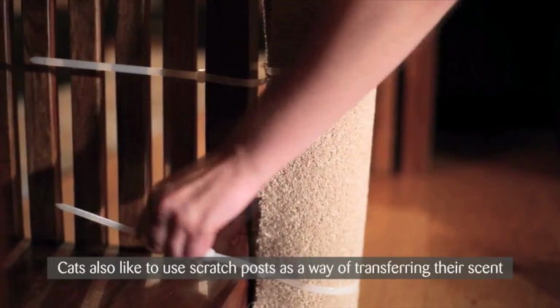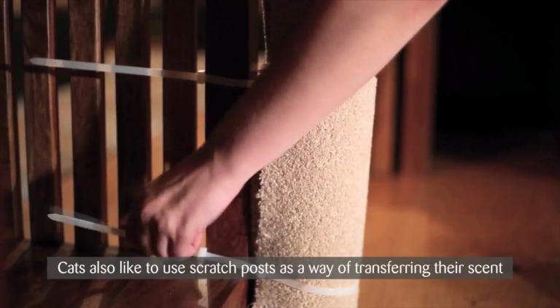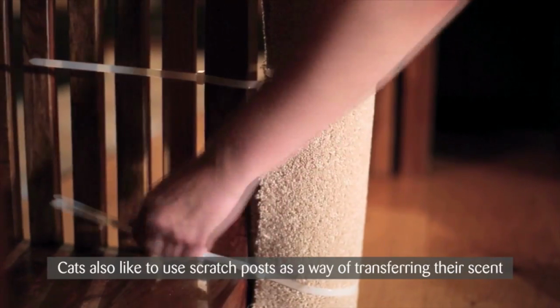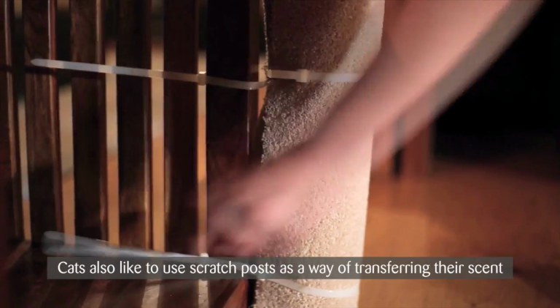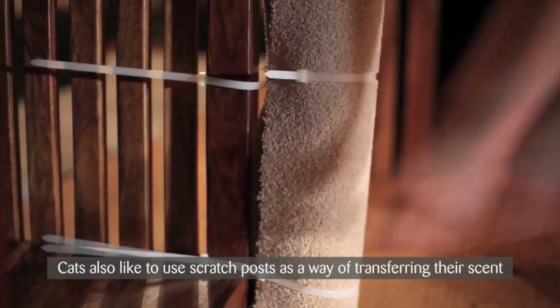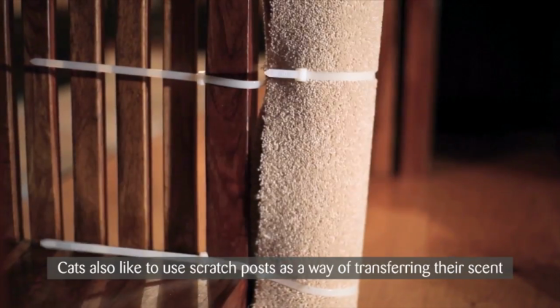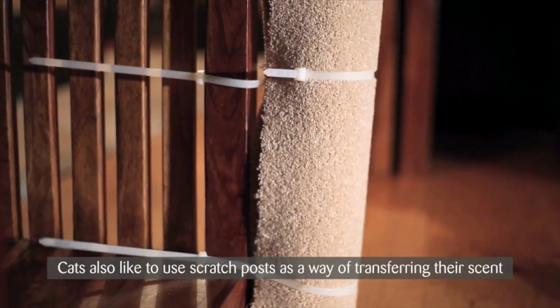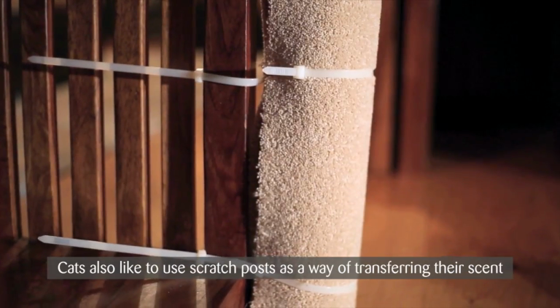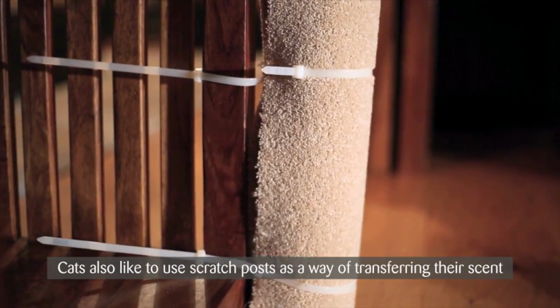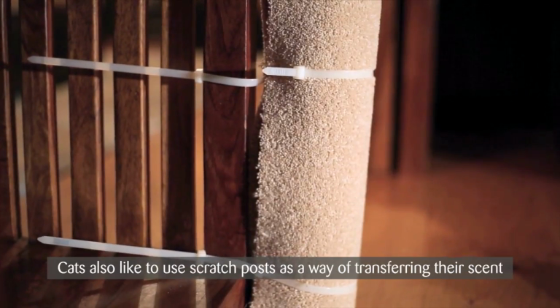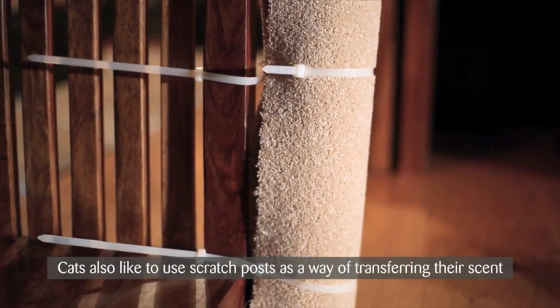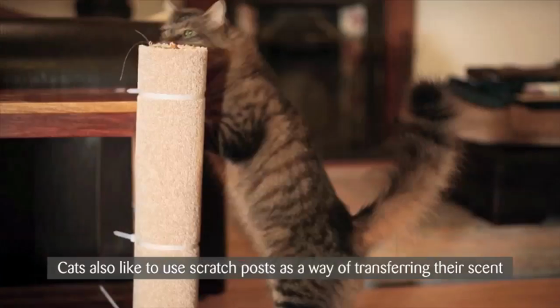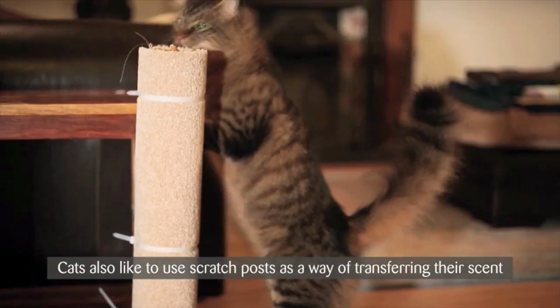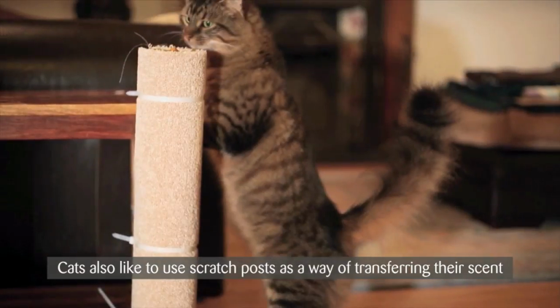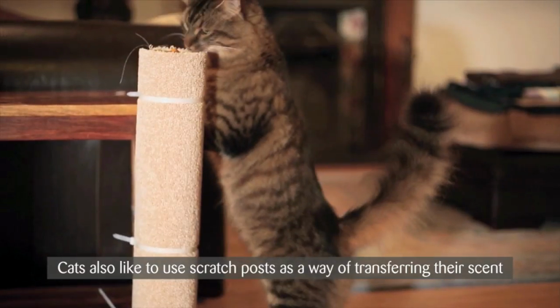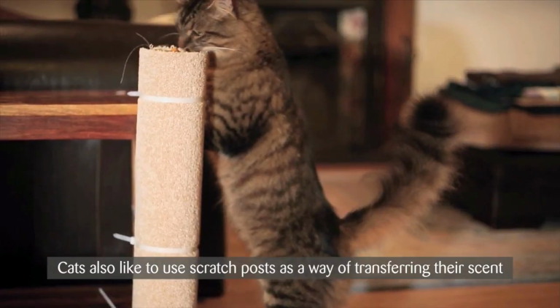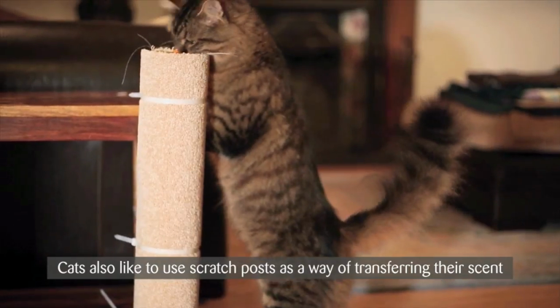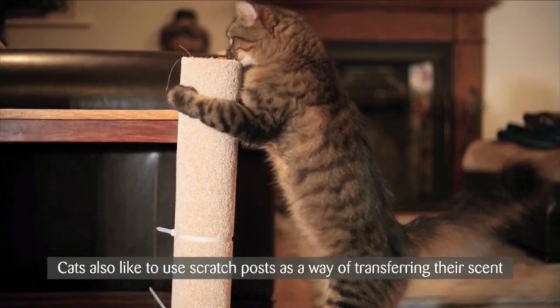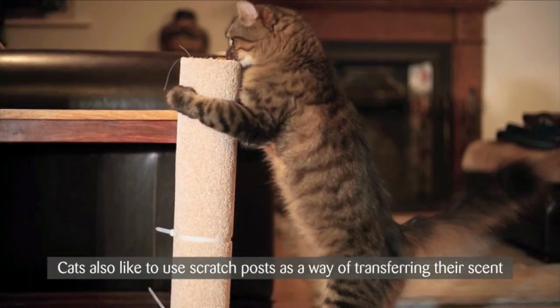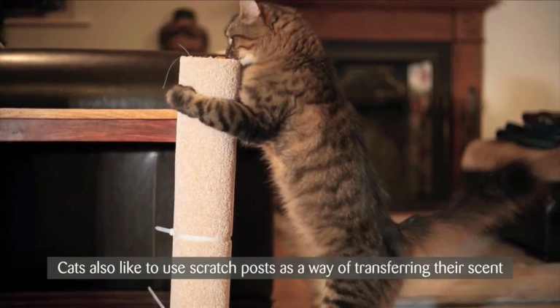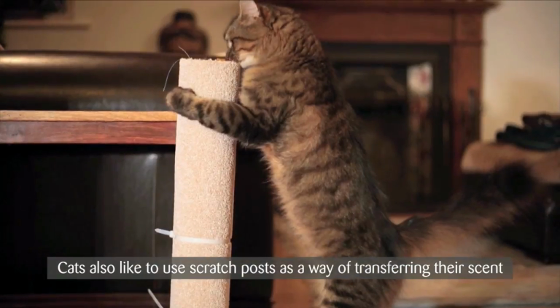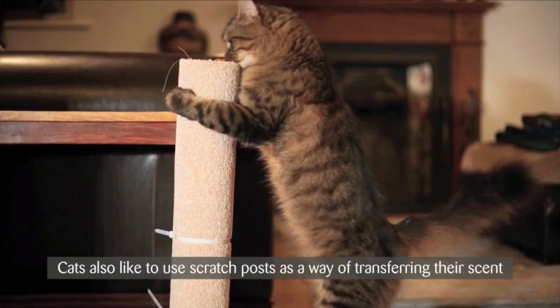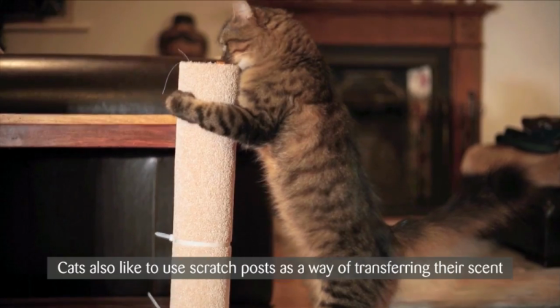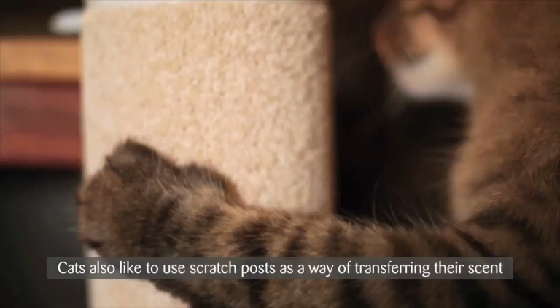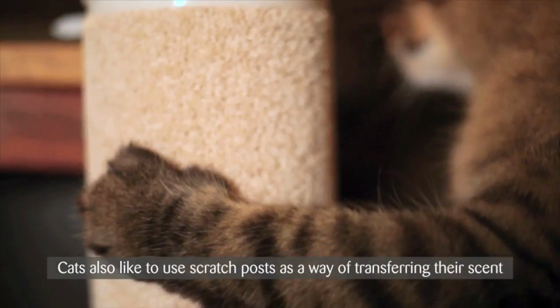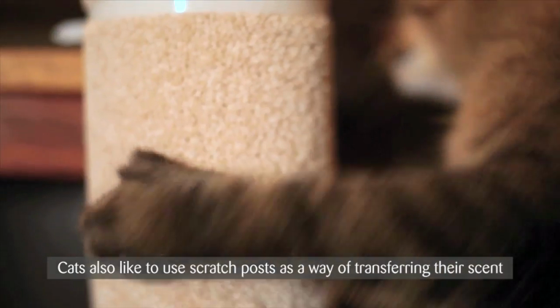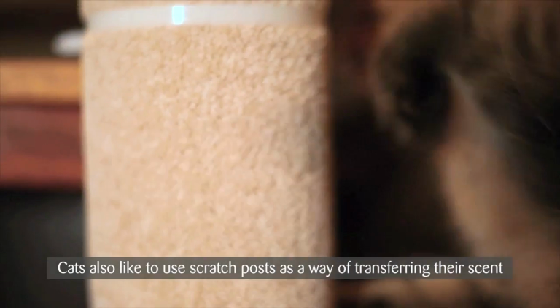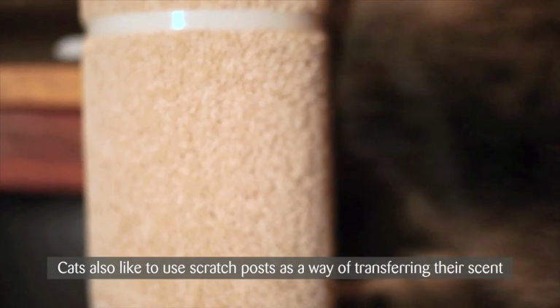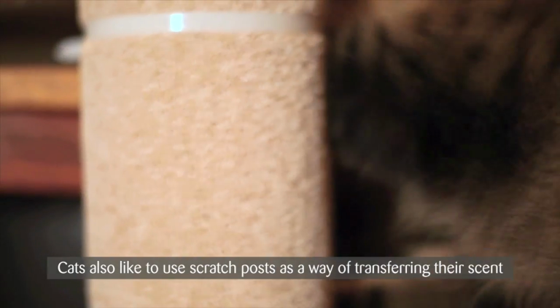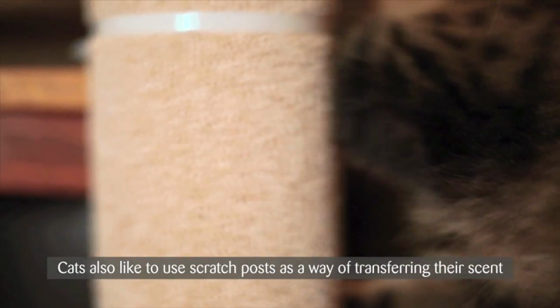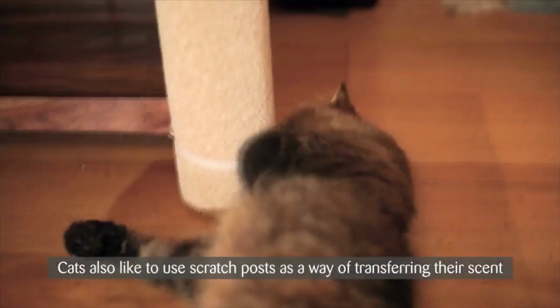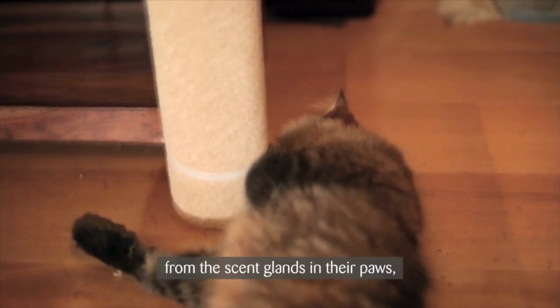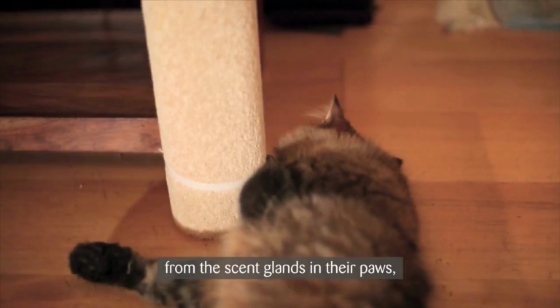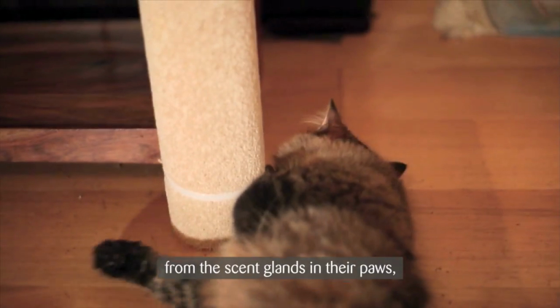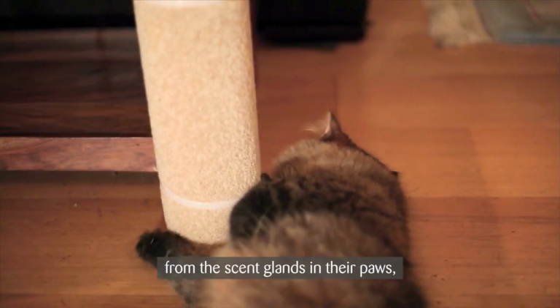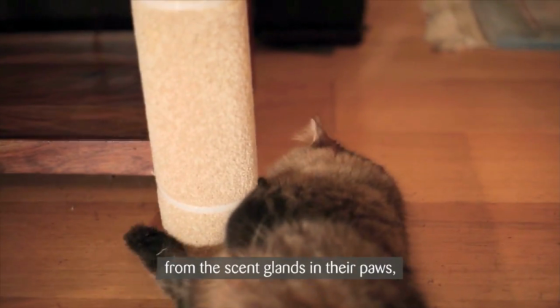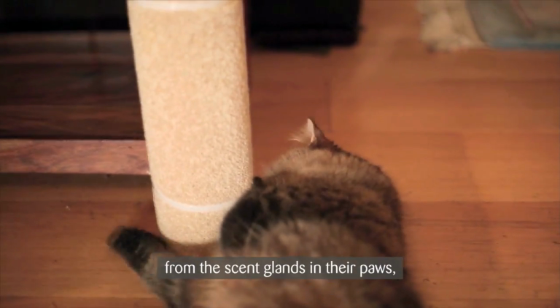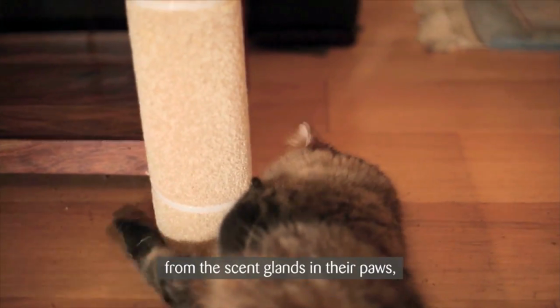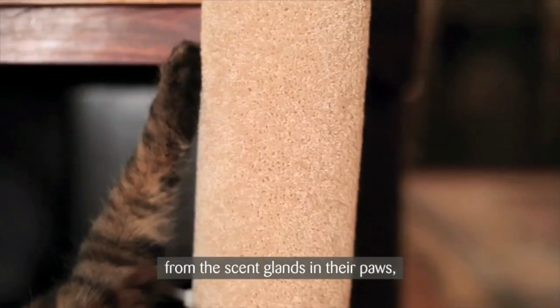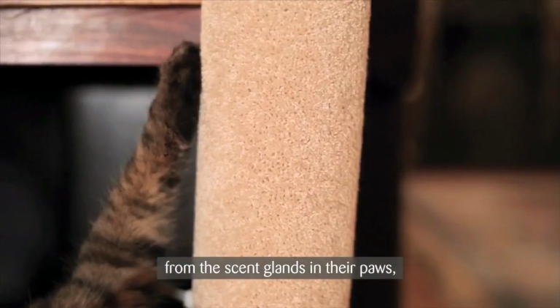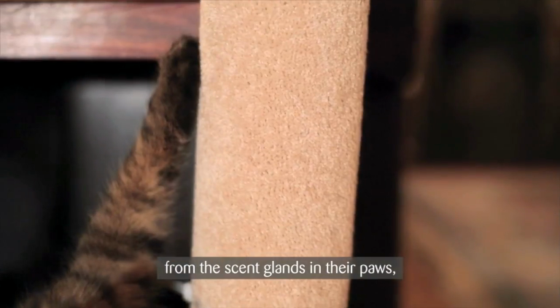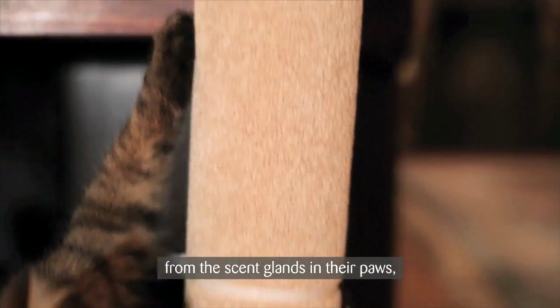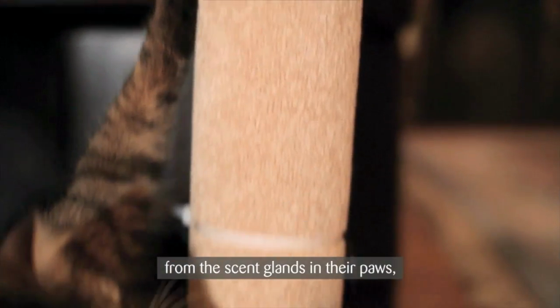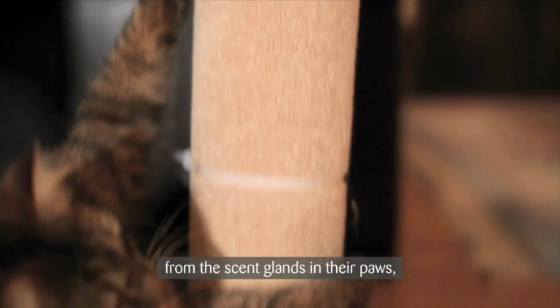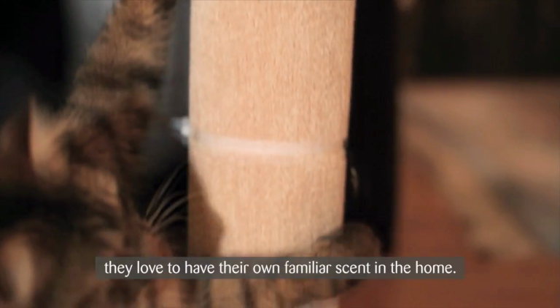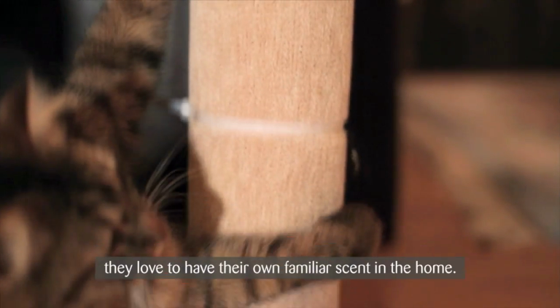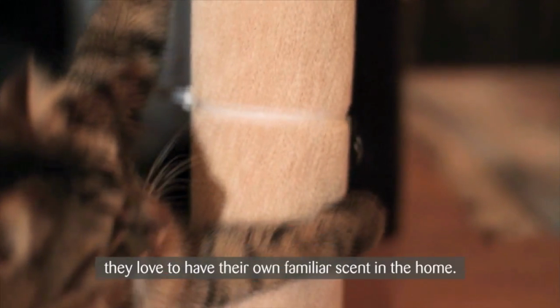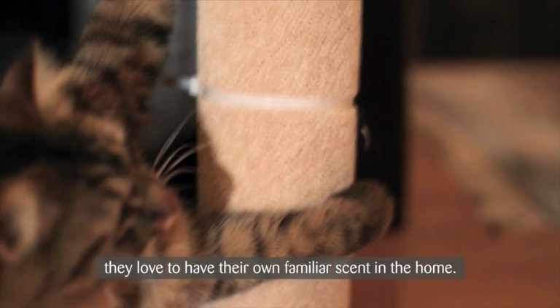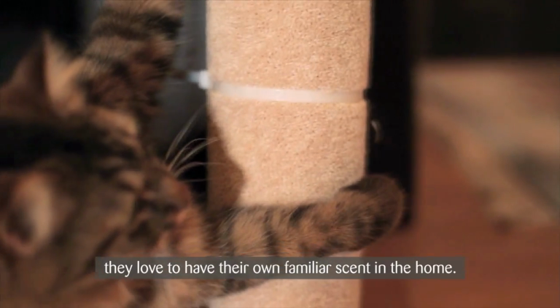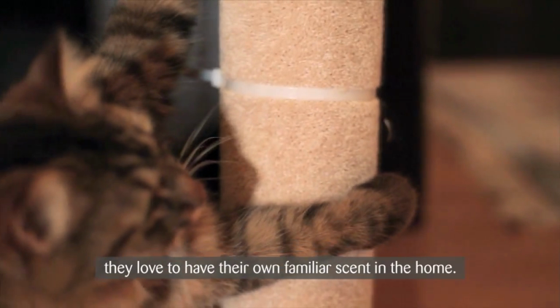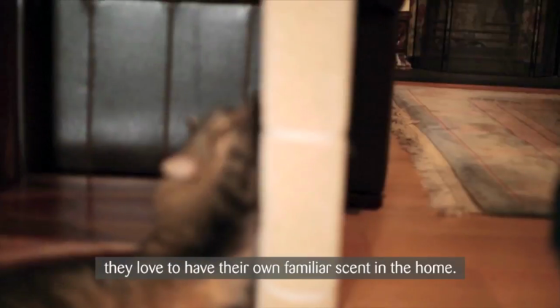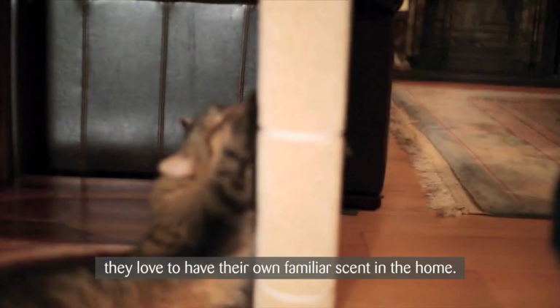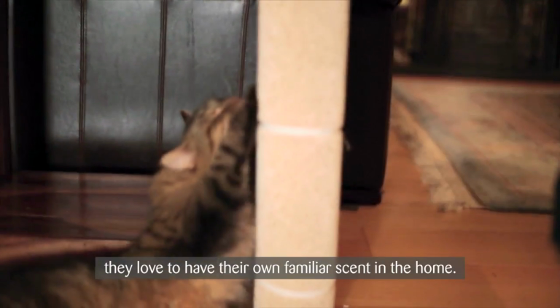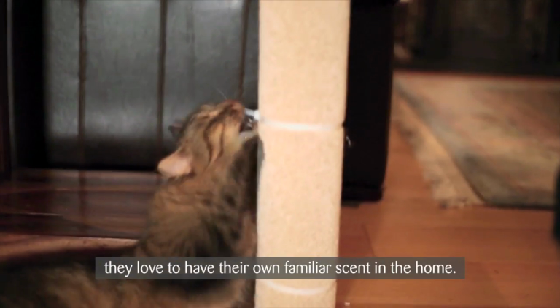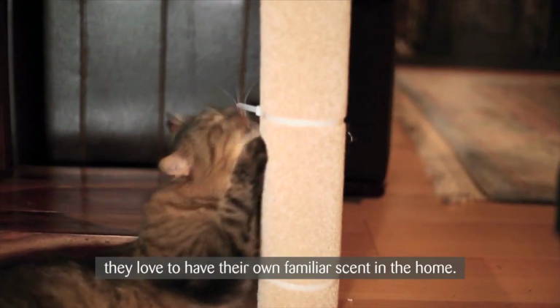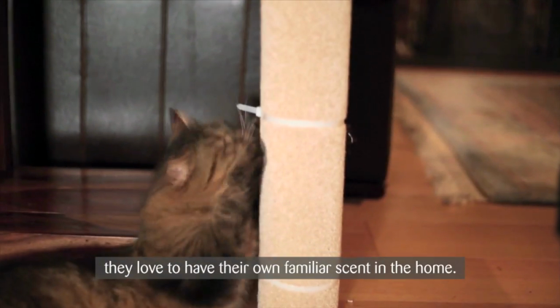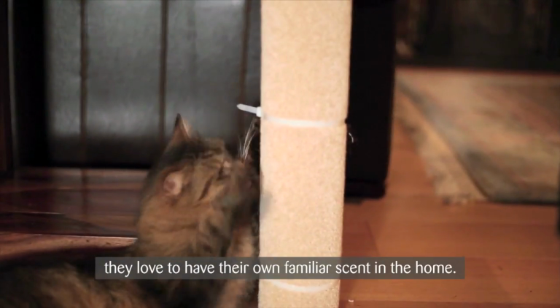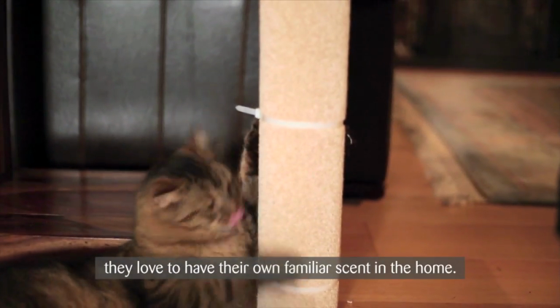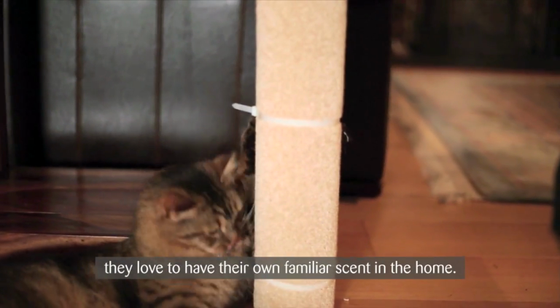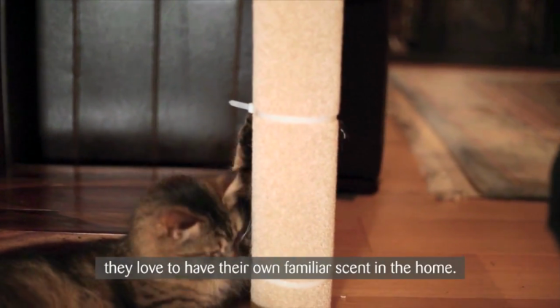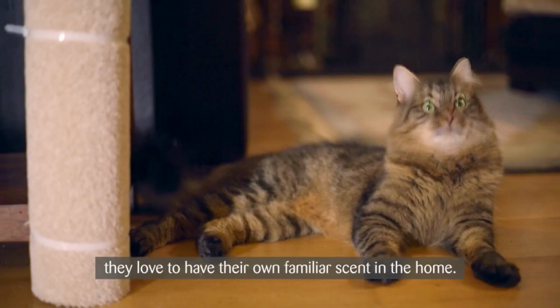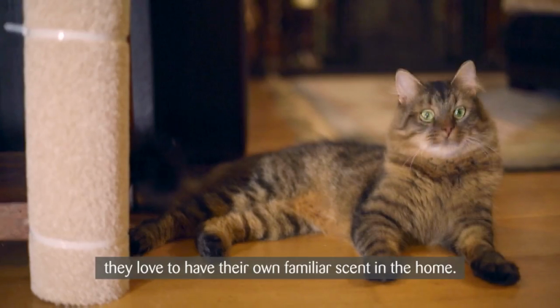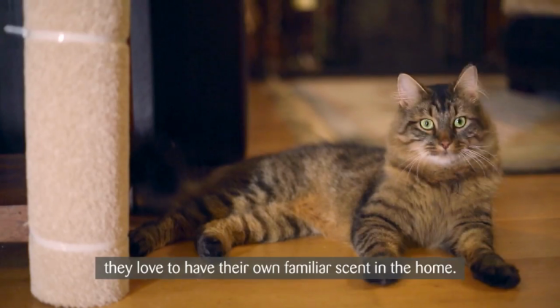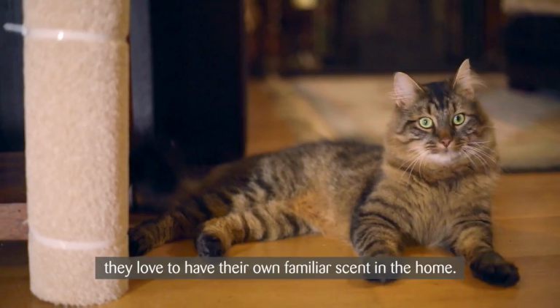Cats also like to use scratch posts as a way of transferring their scent from the scent glands in their paws. They love to have their own familiar scent in the home.